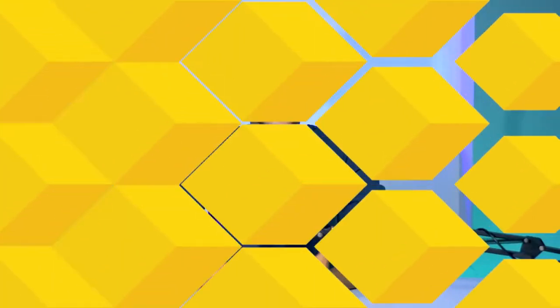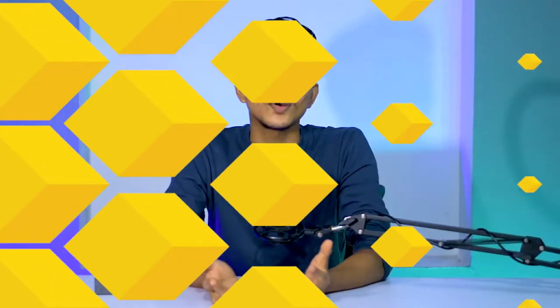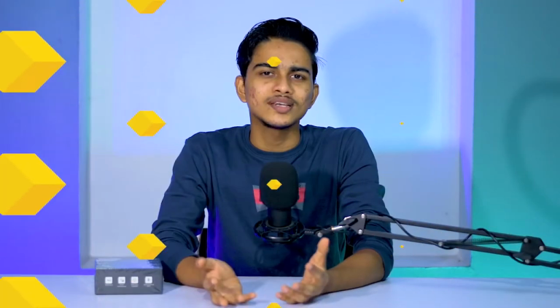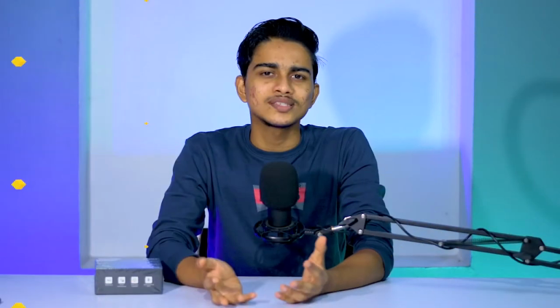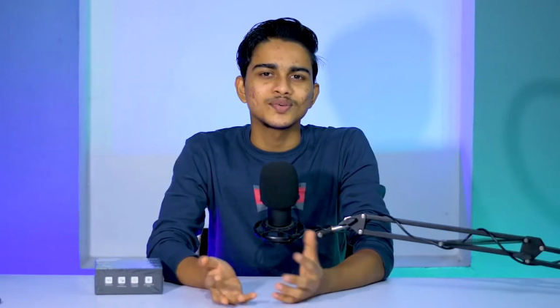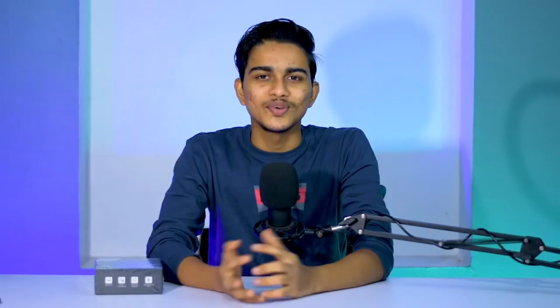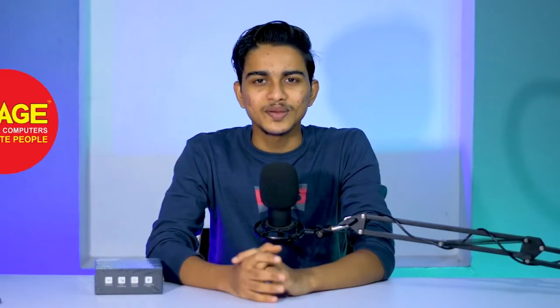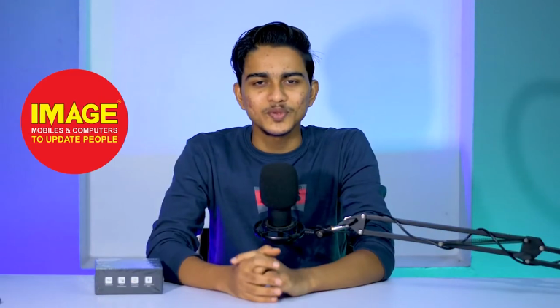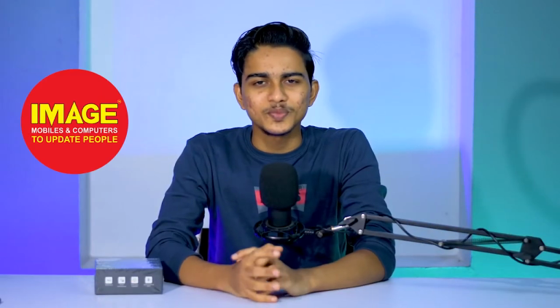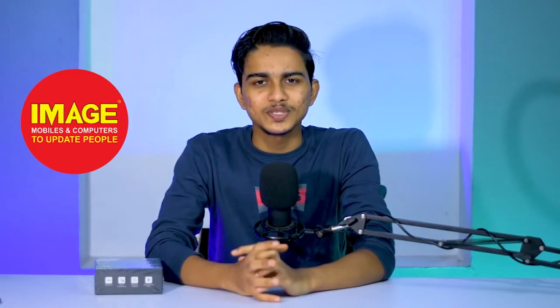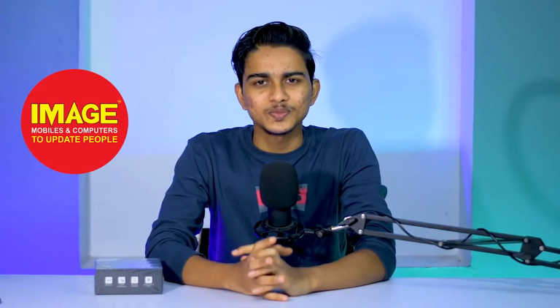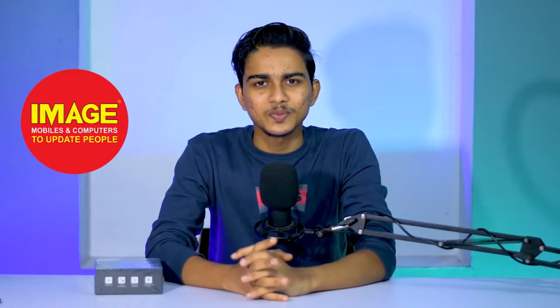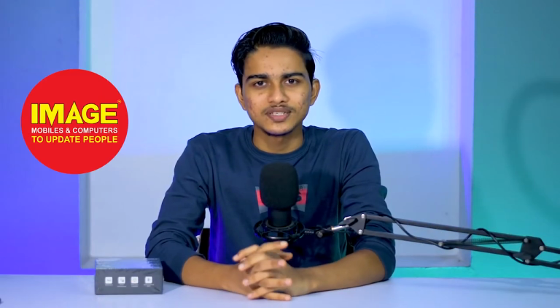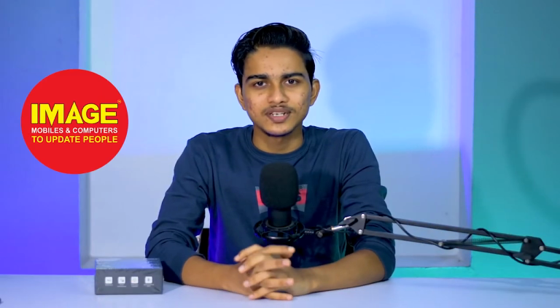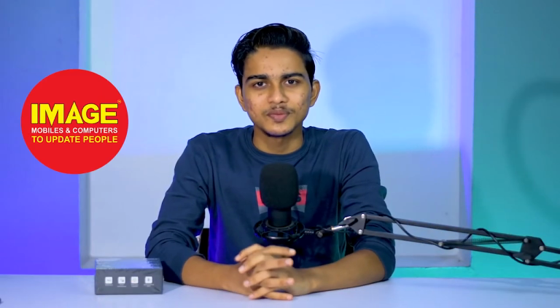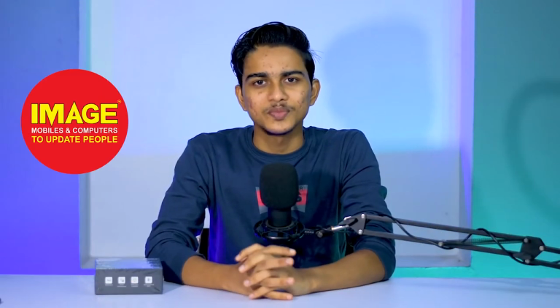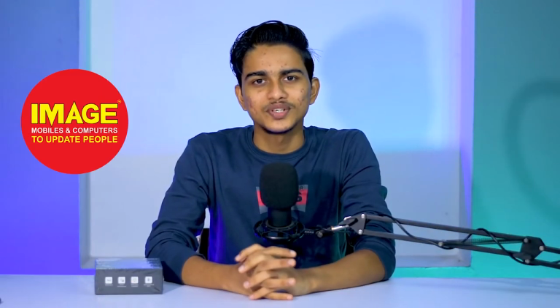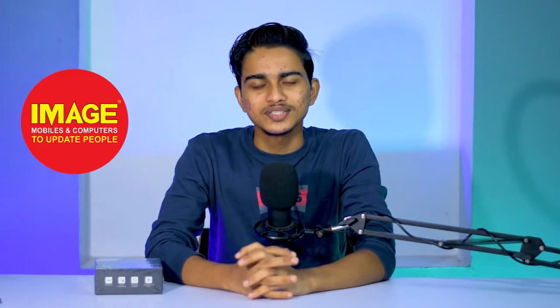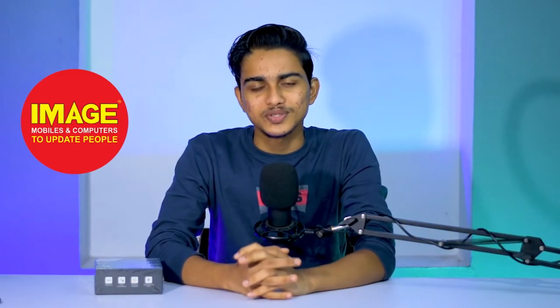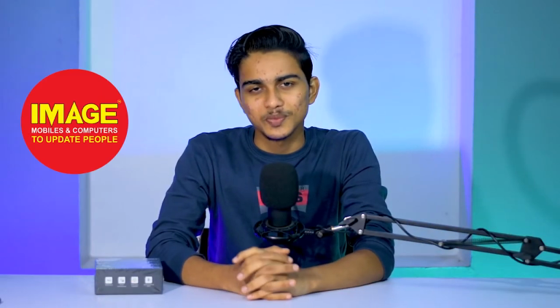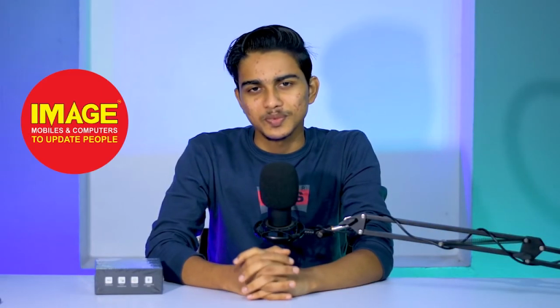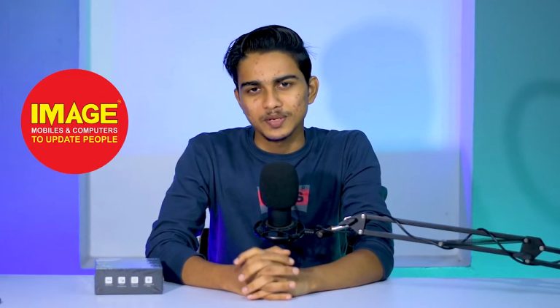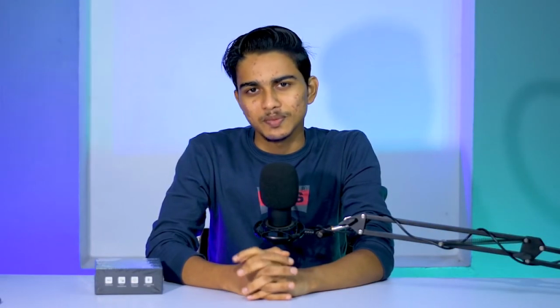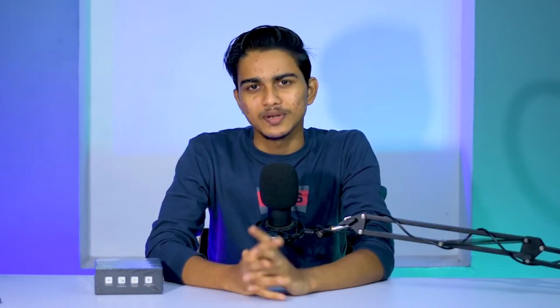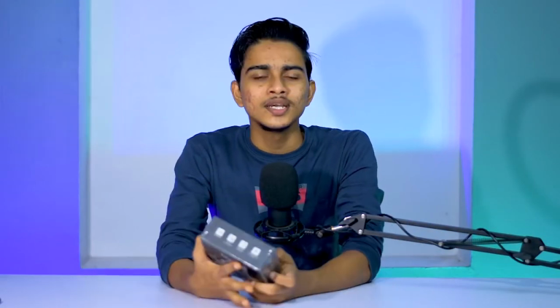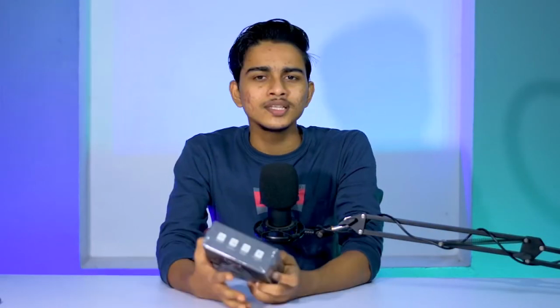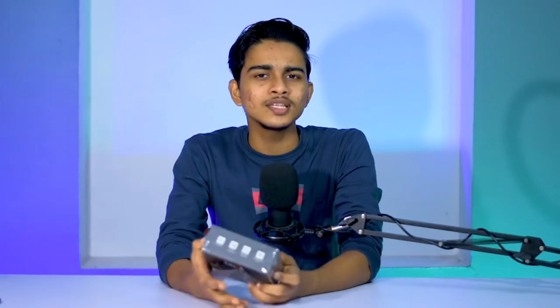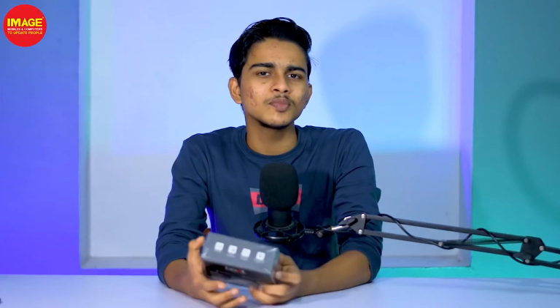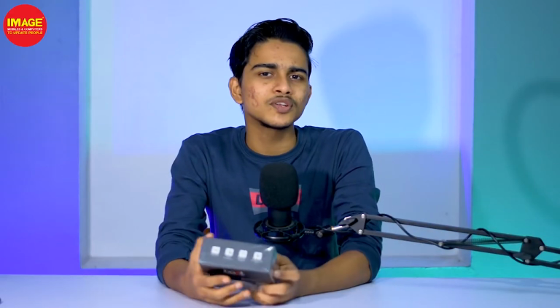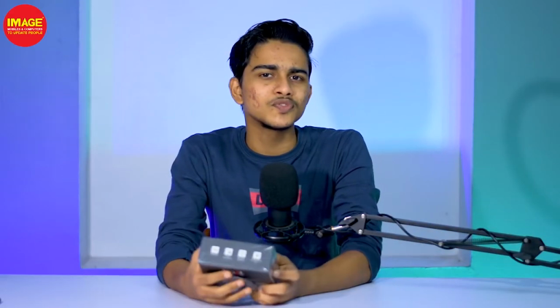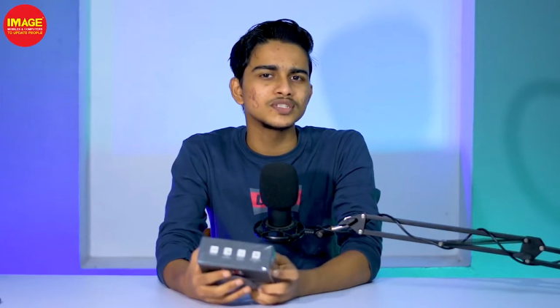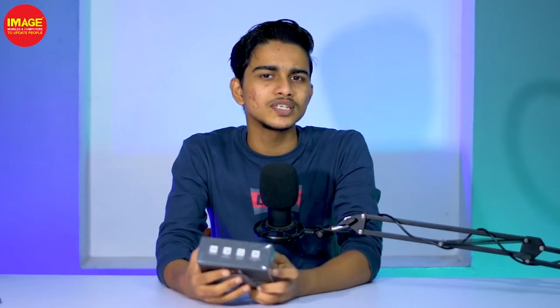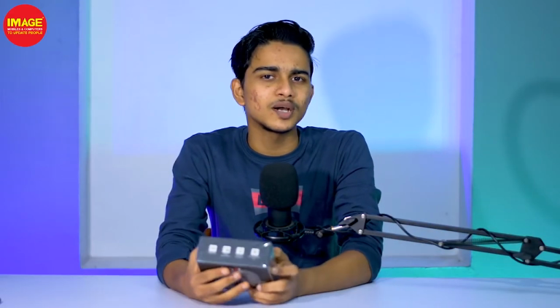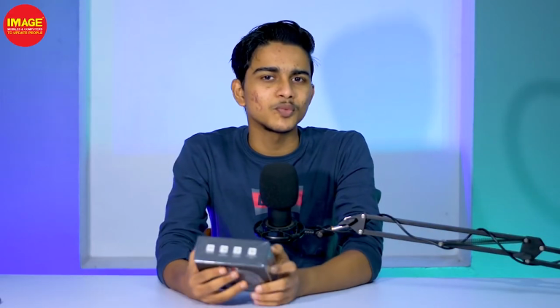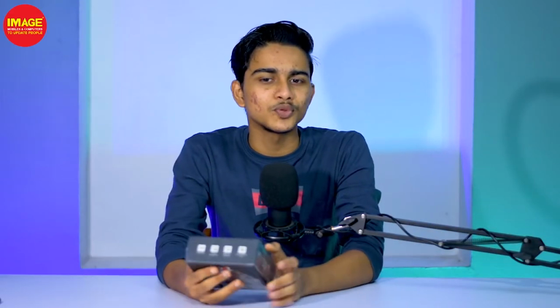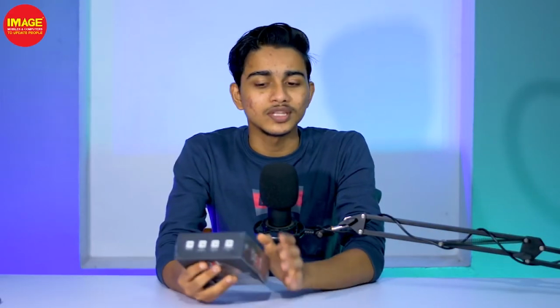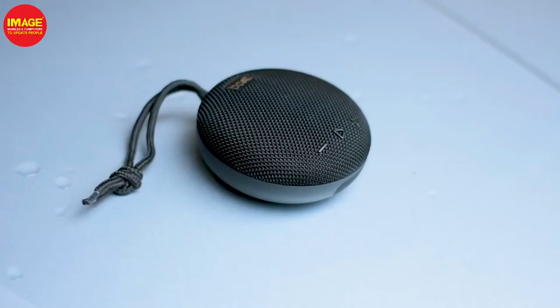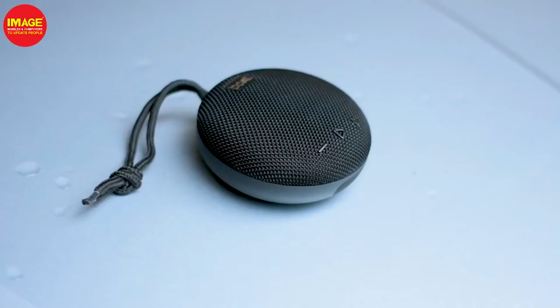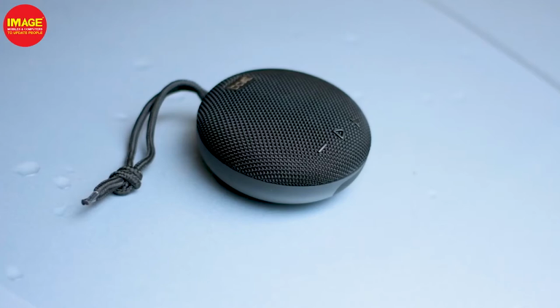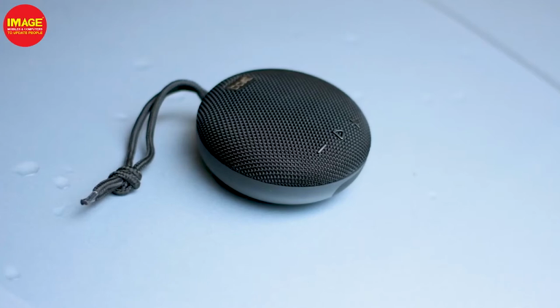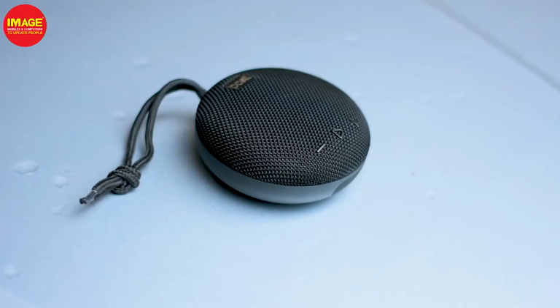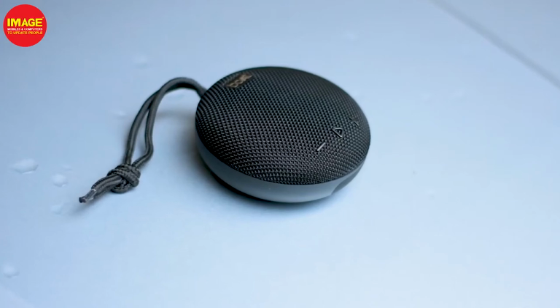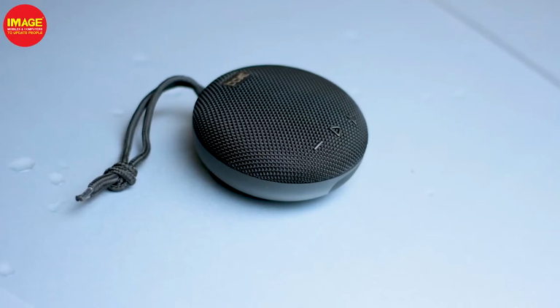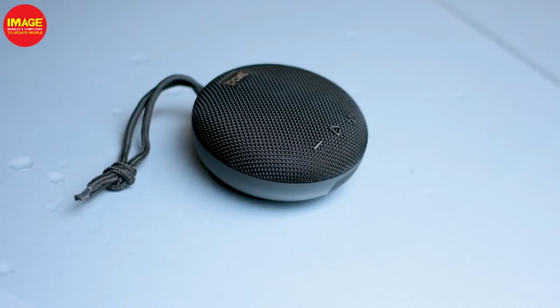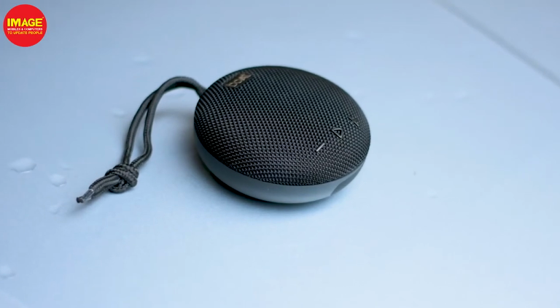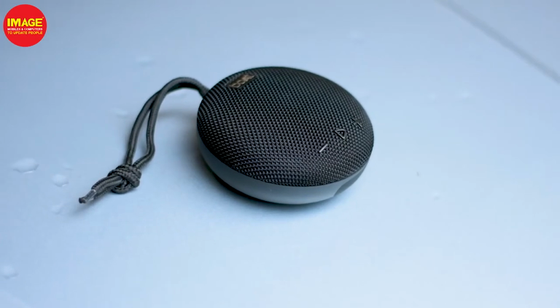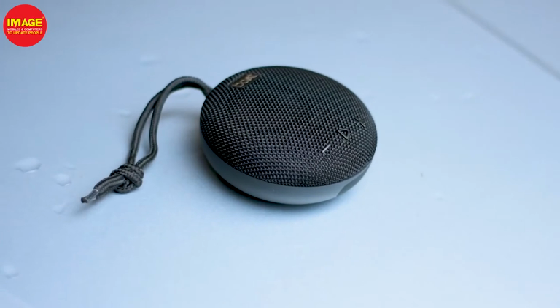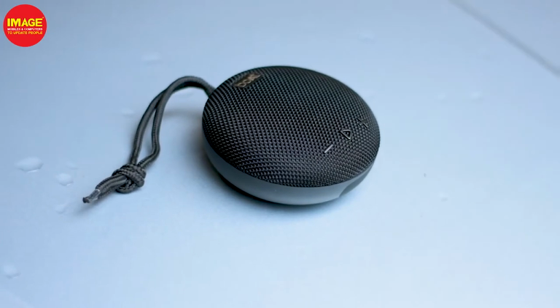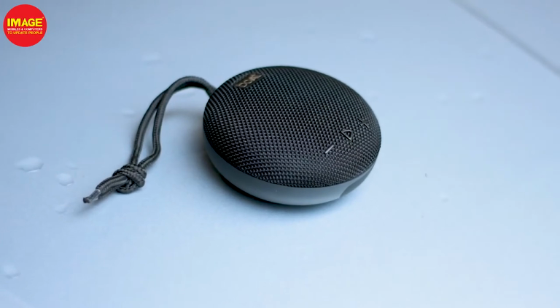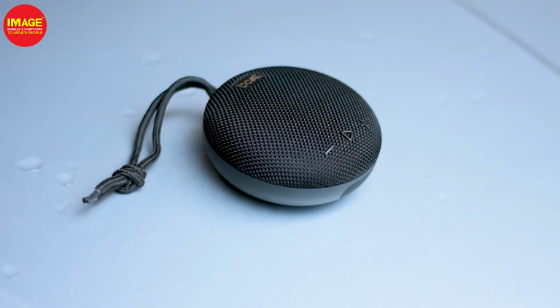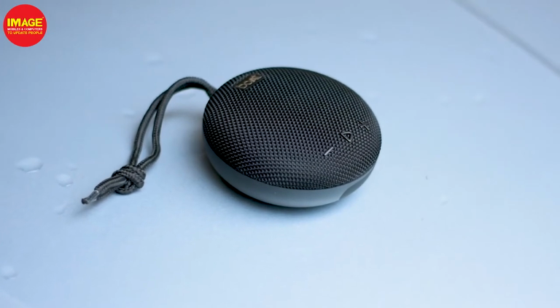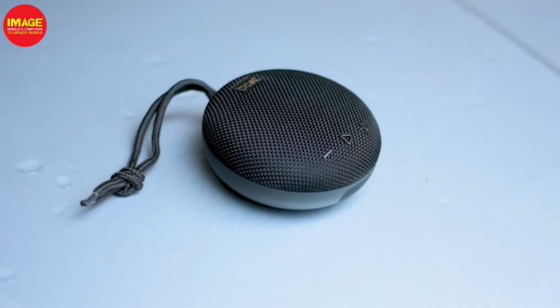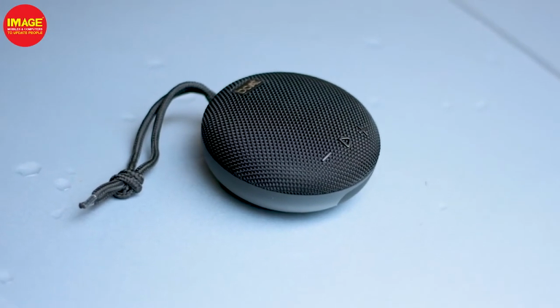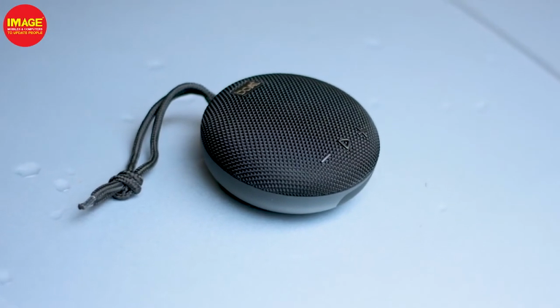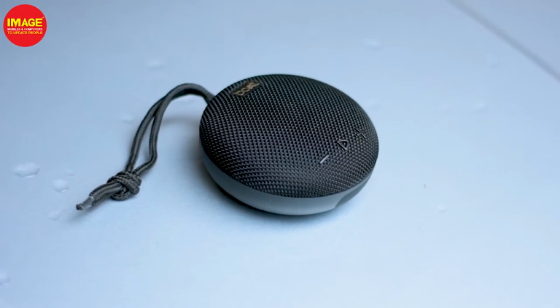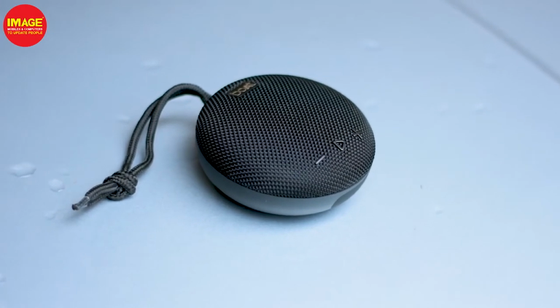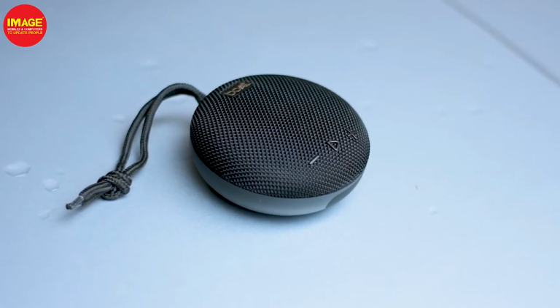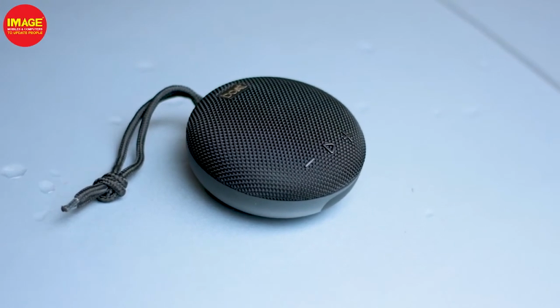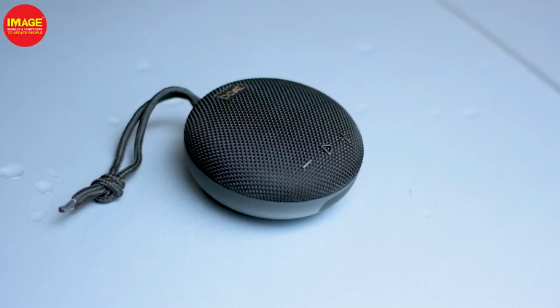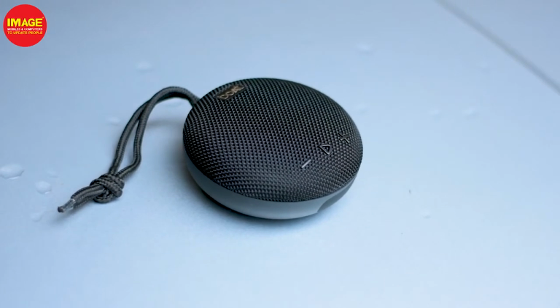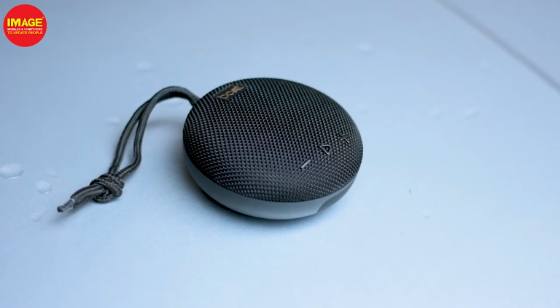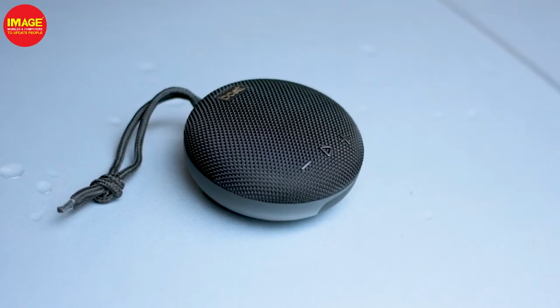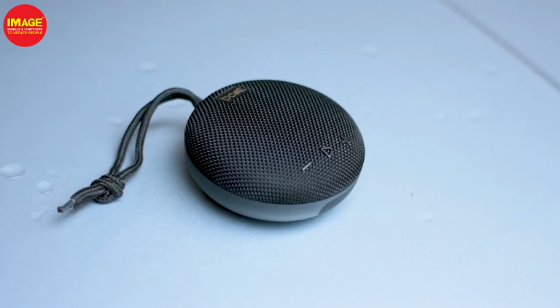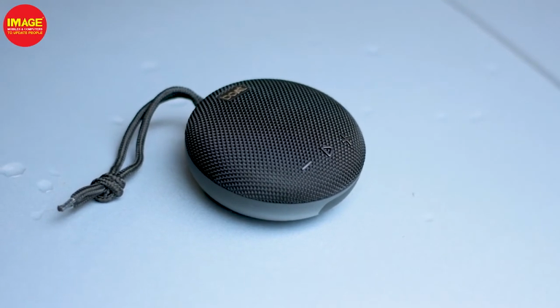Hello guys, welcome to Image Mobiles and Computers to update people. Today we are going to look at the VGM Boardstone 193, a Bluetooth speaker.